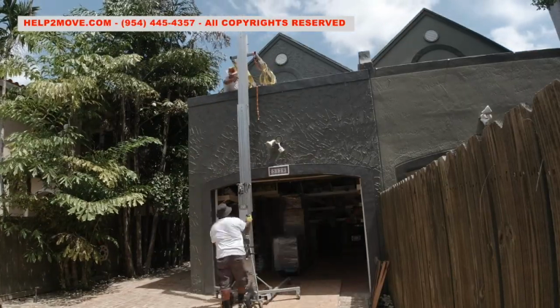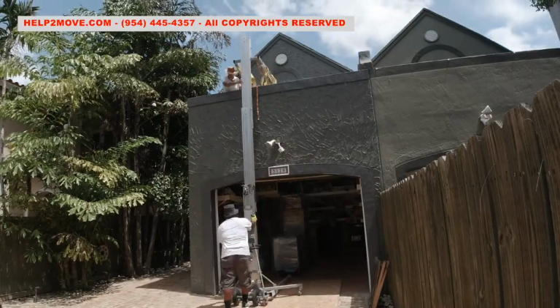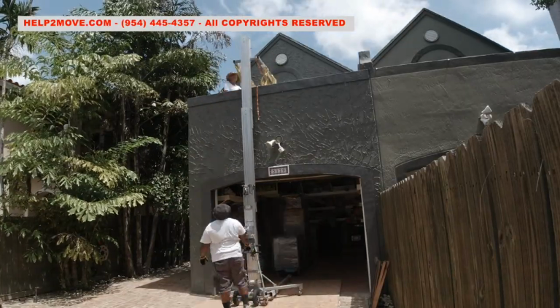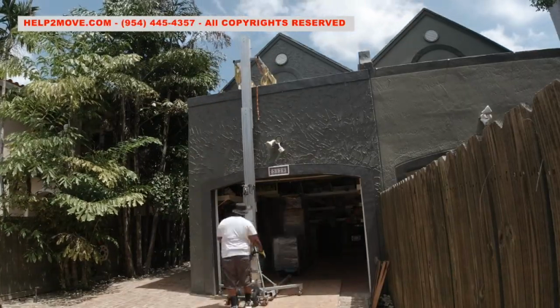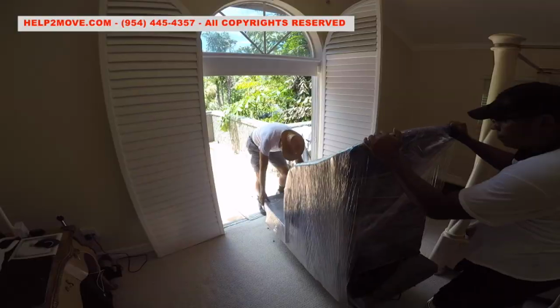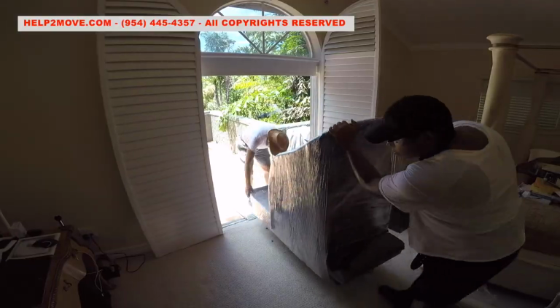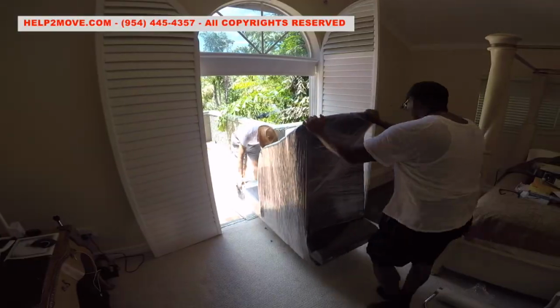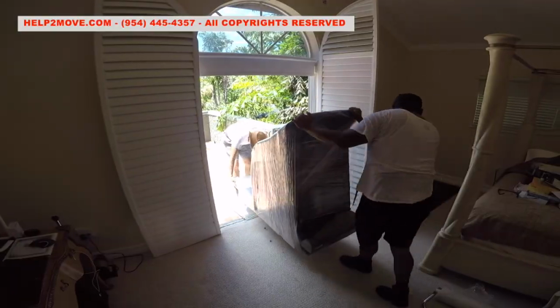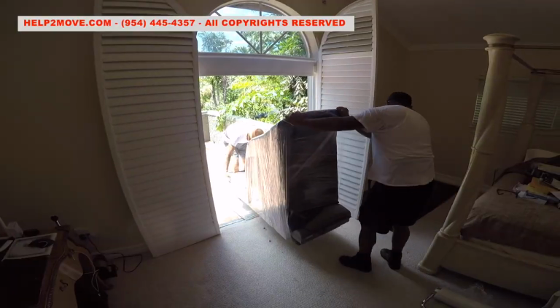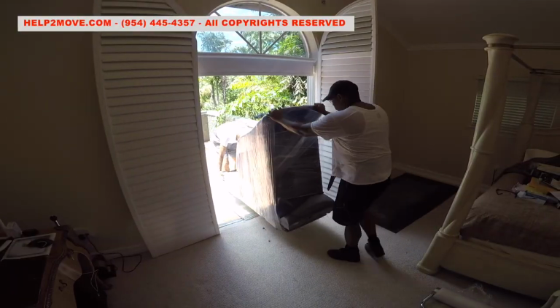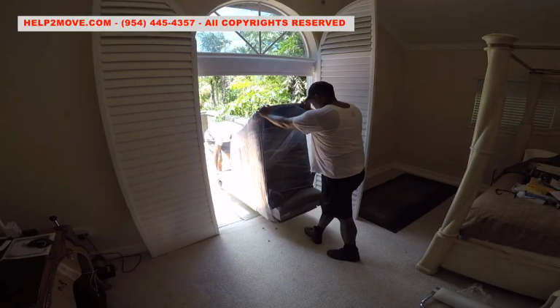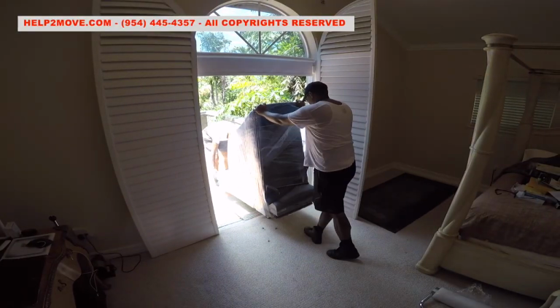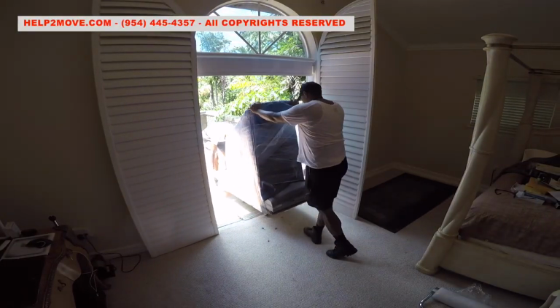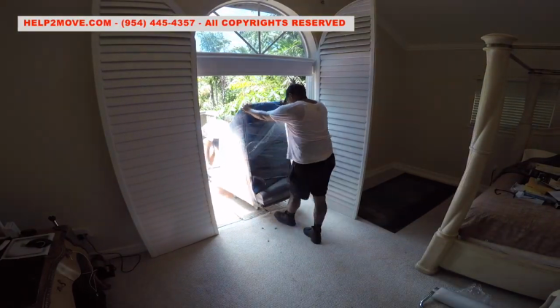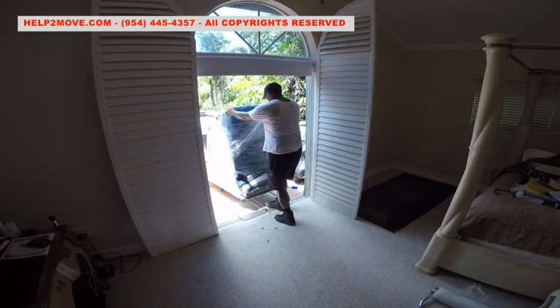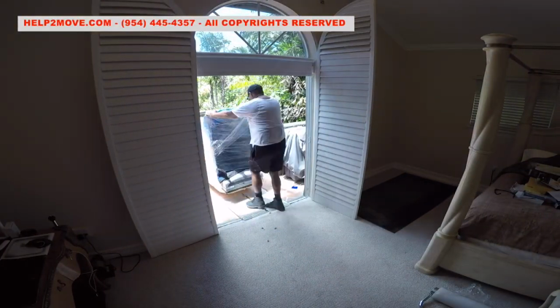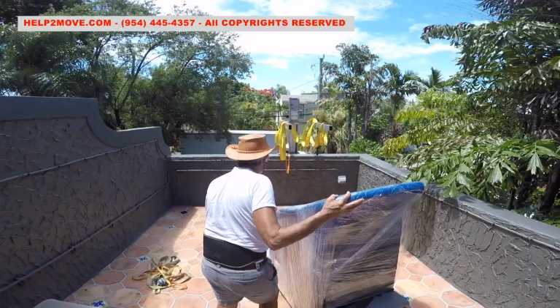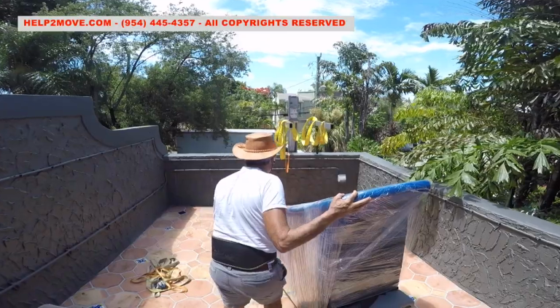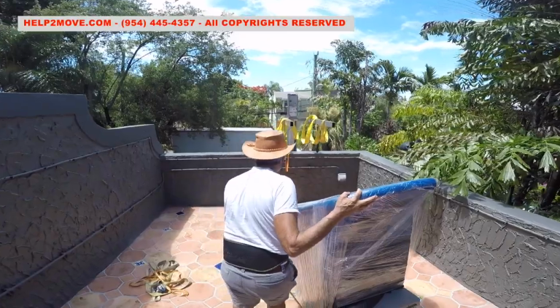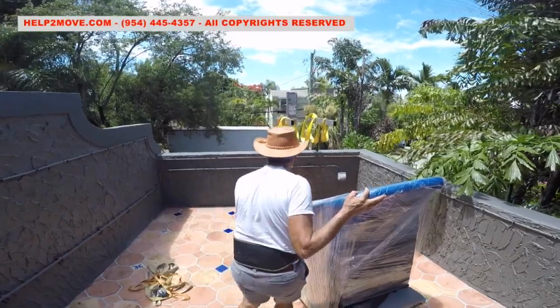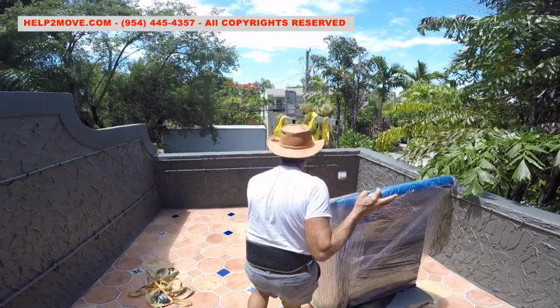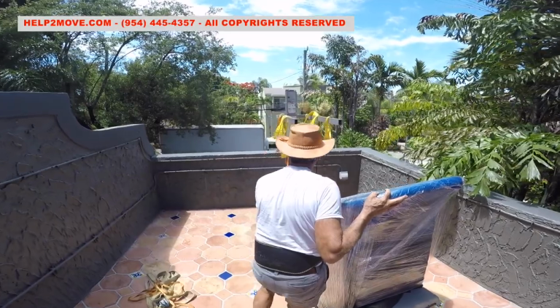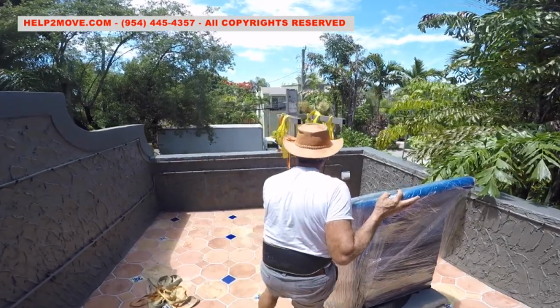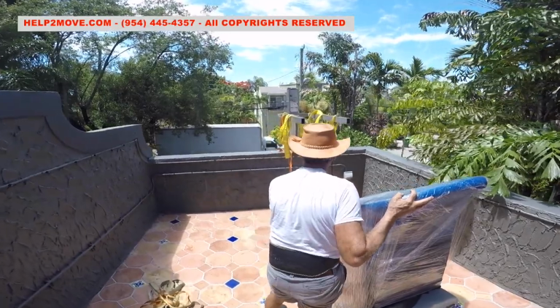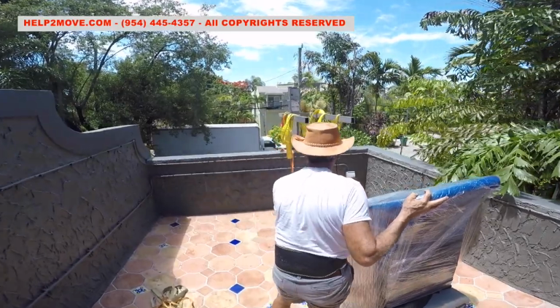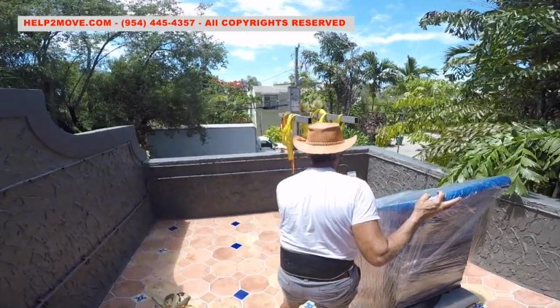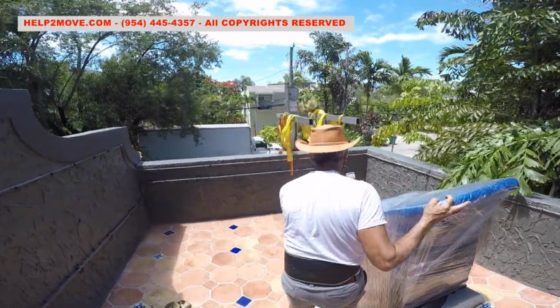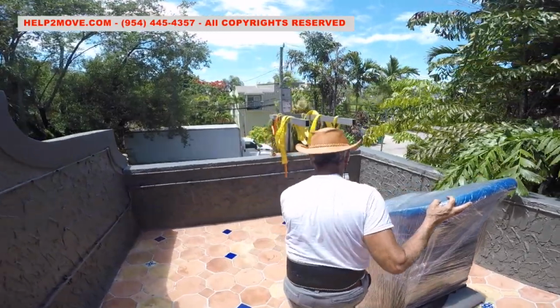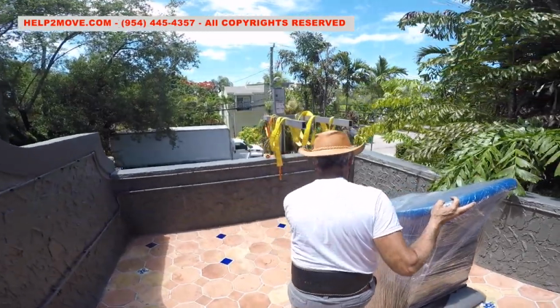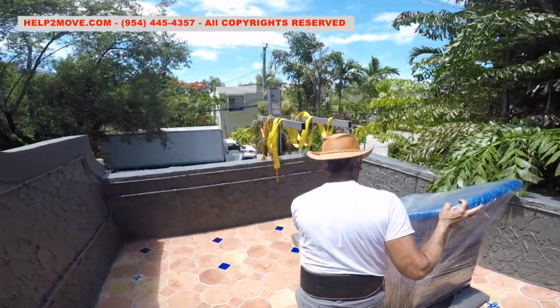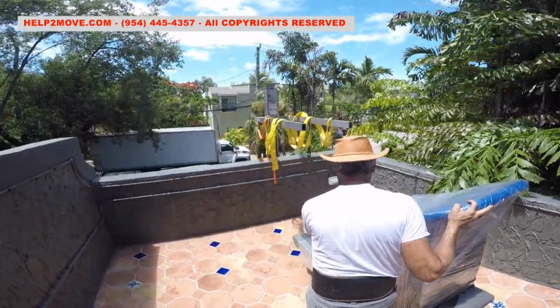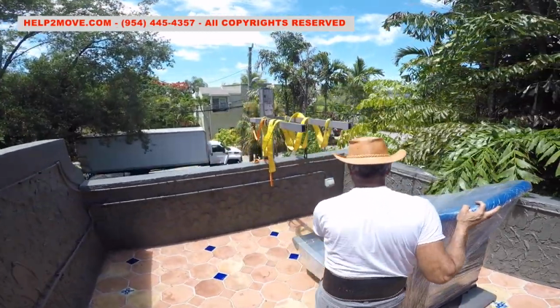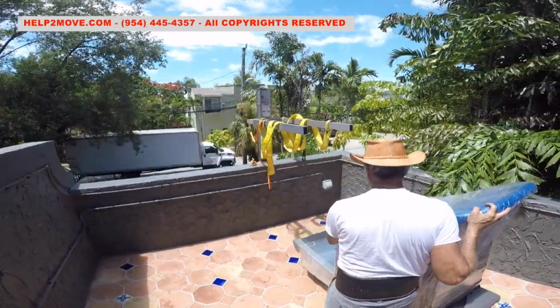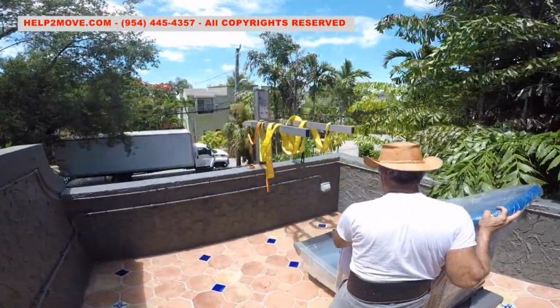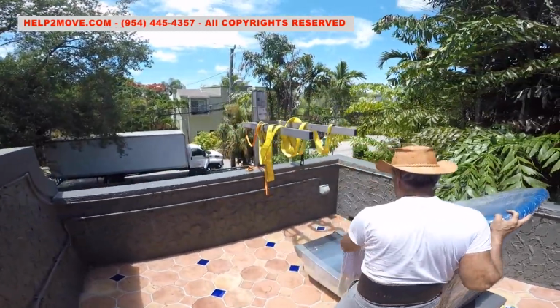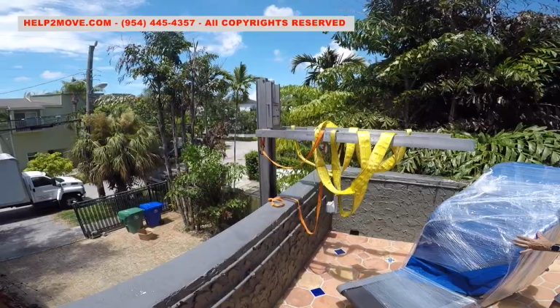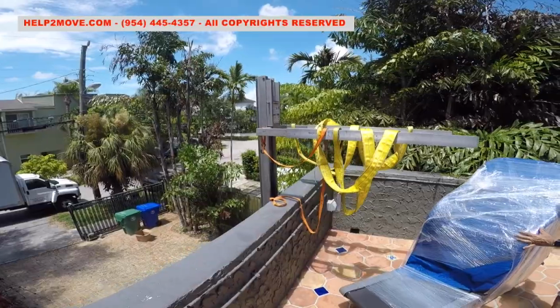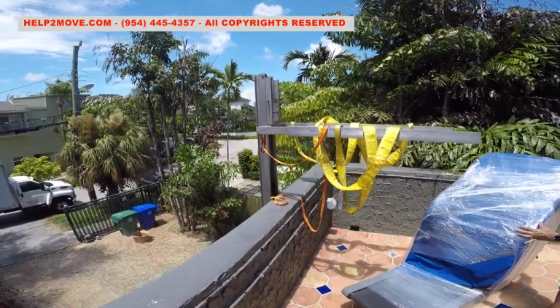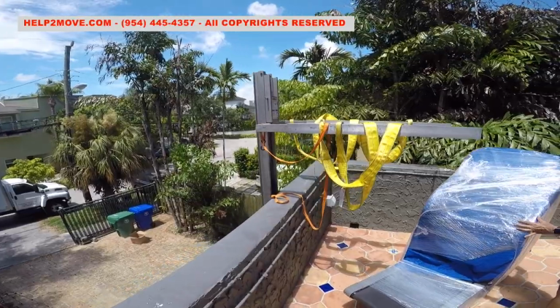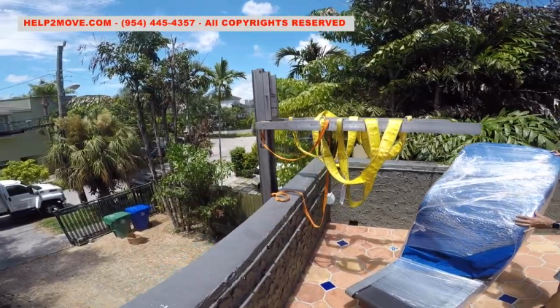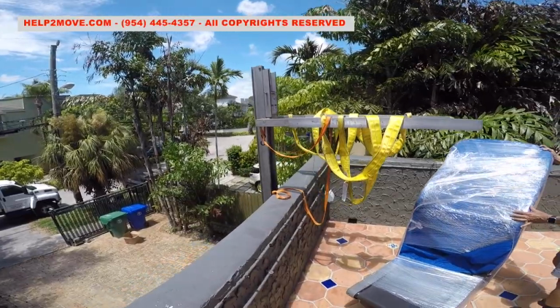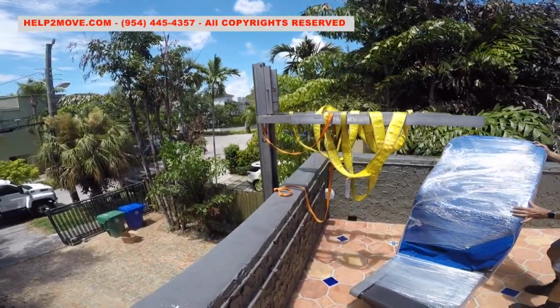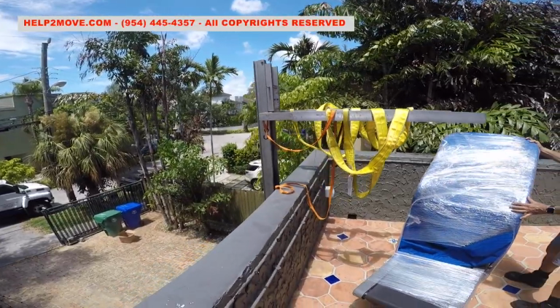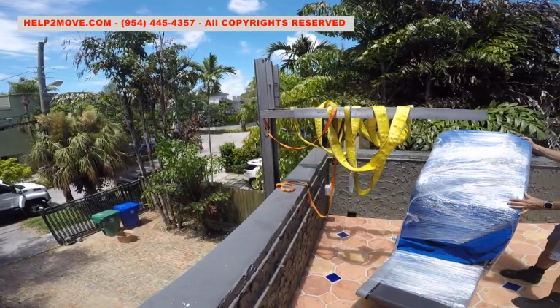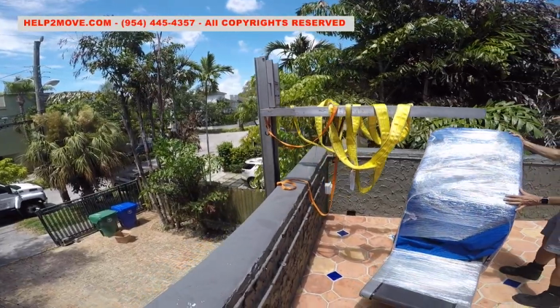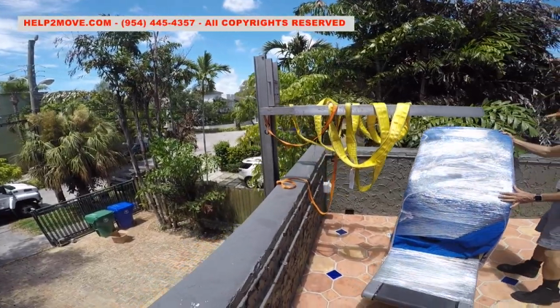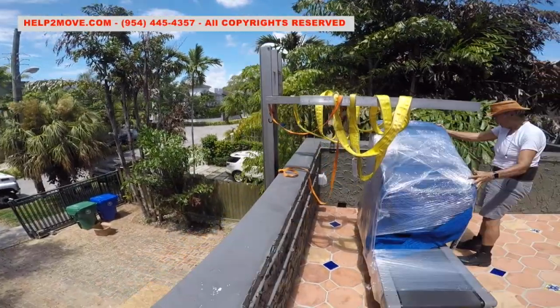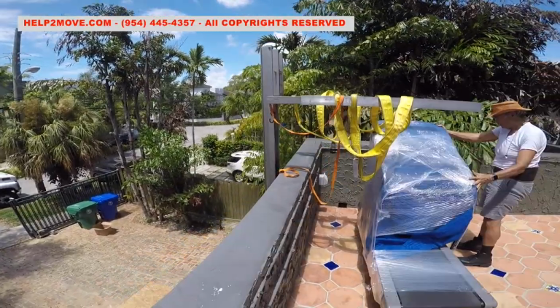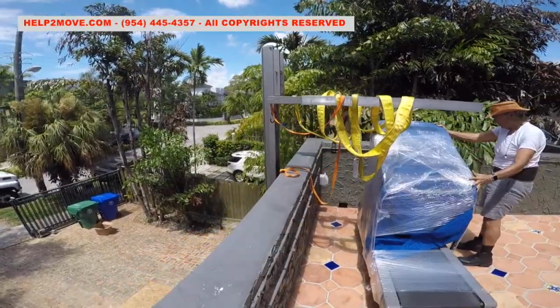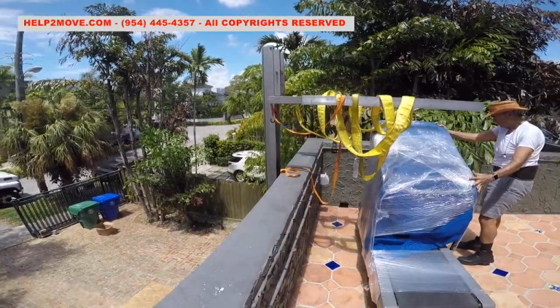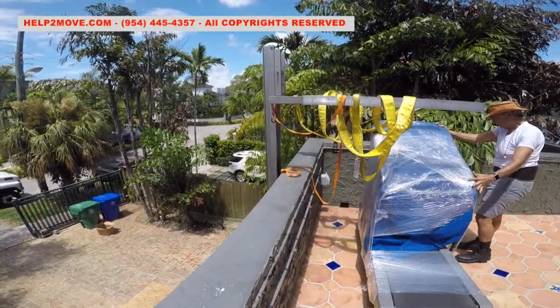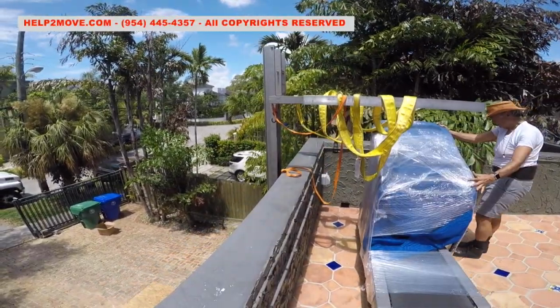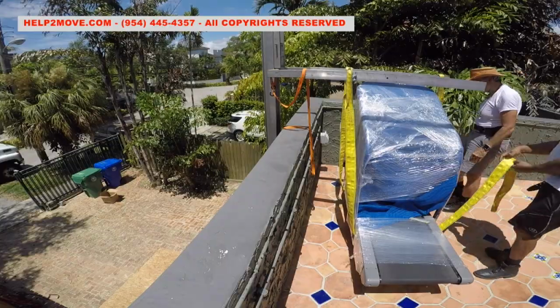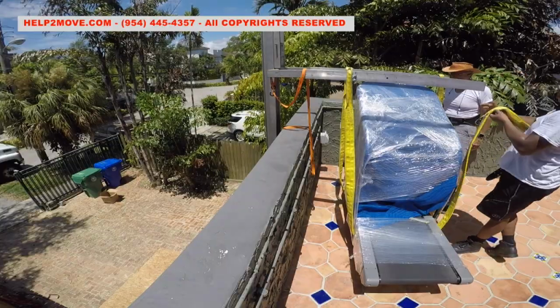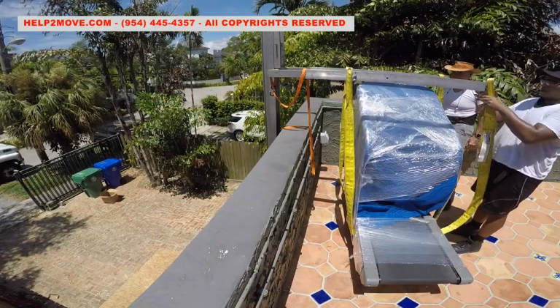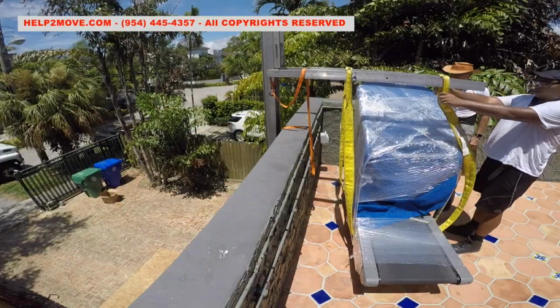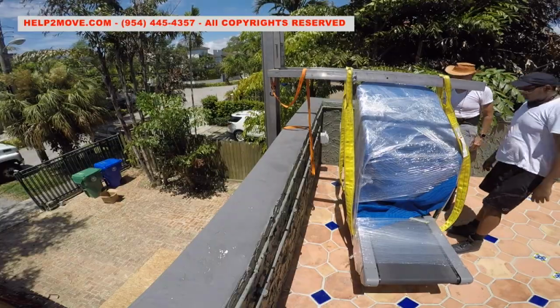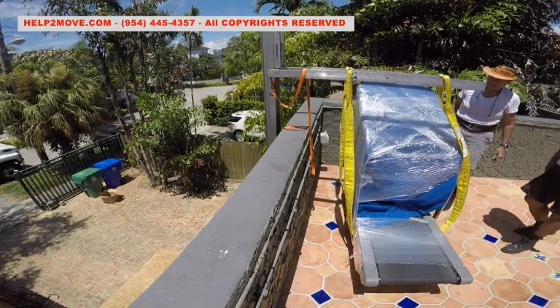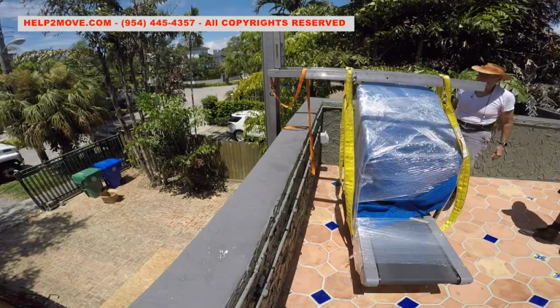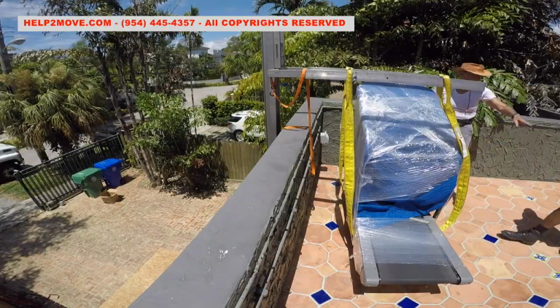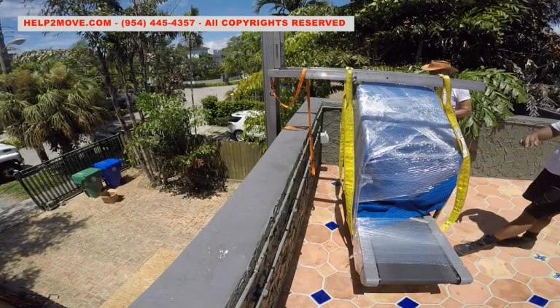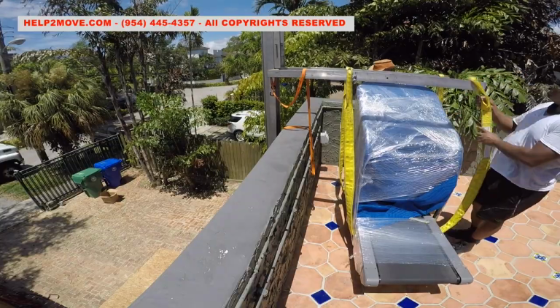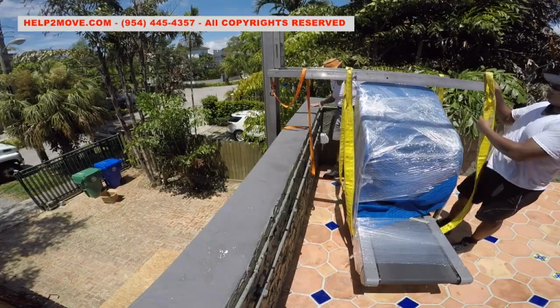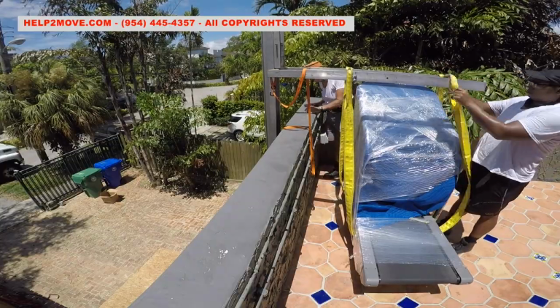Now it is time to hoist down the treadmill. The weight is off-center, so we need to strap it accordingly.